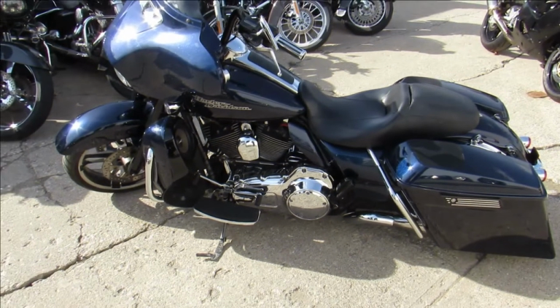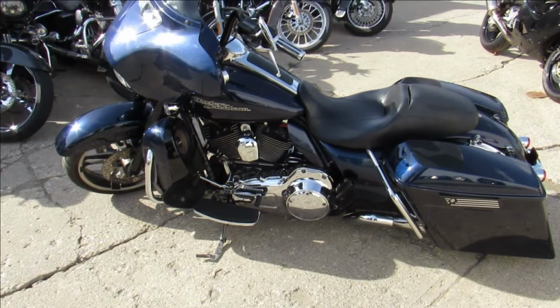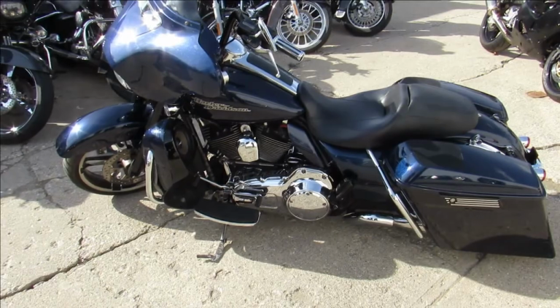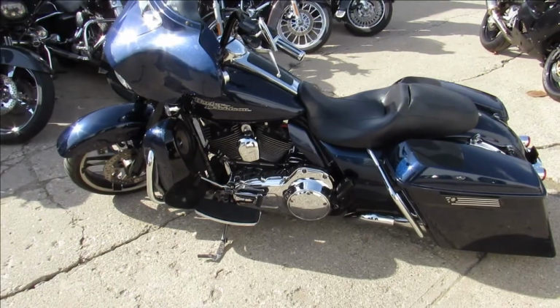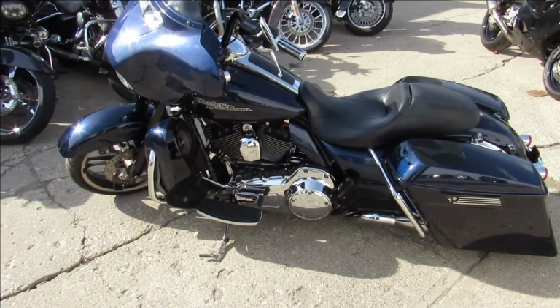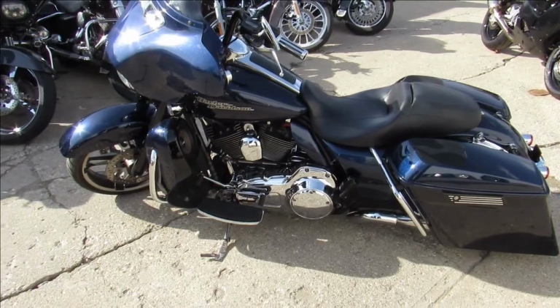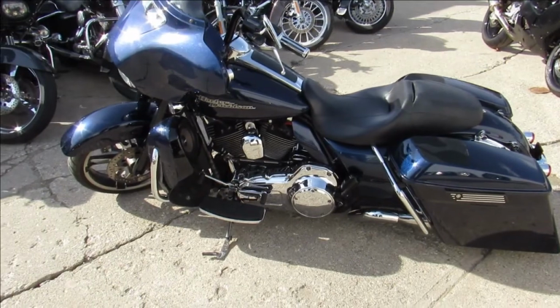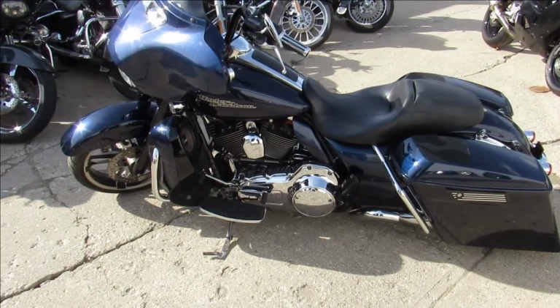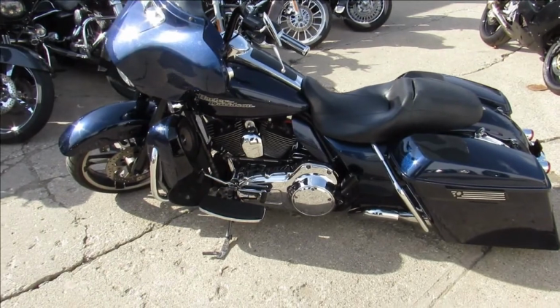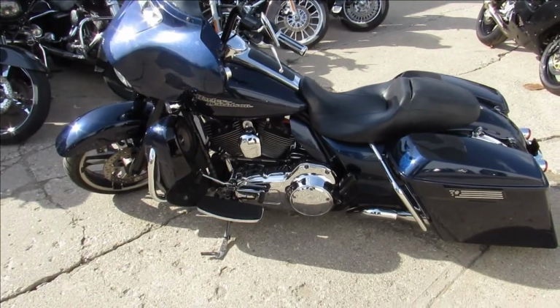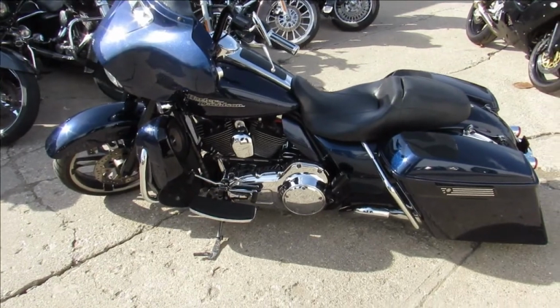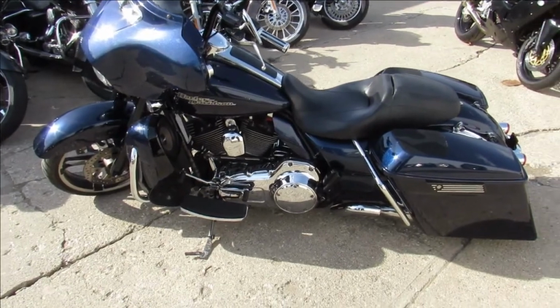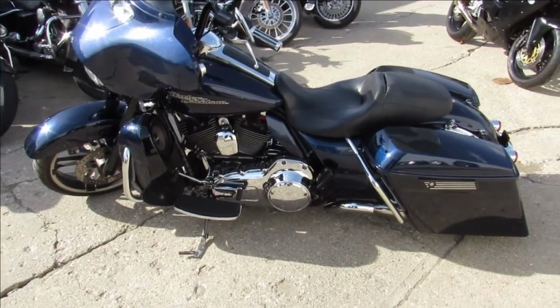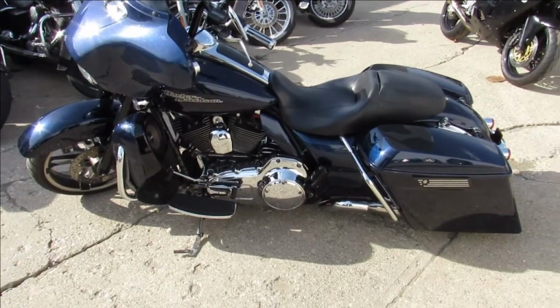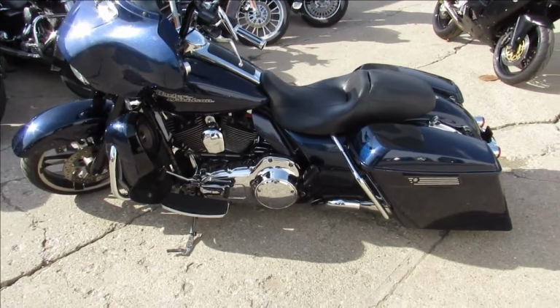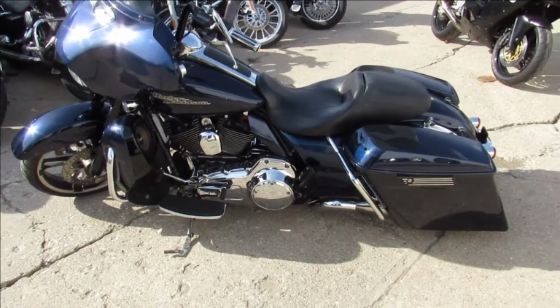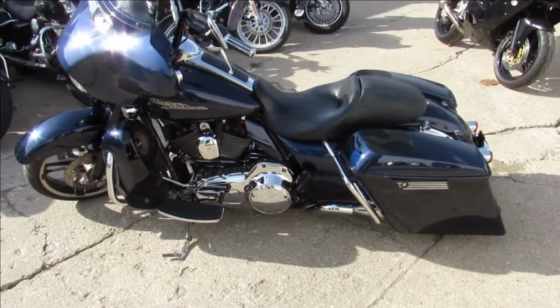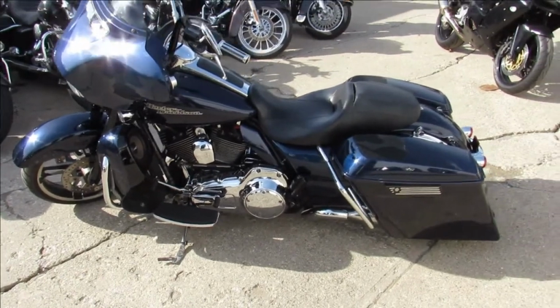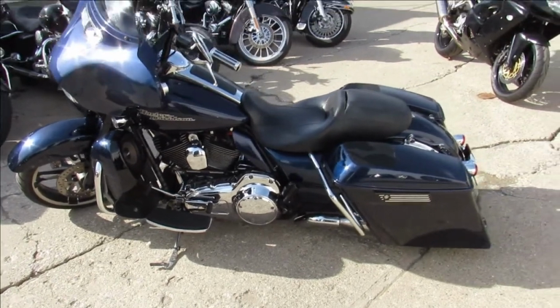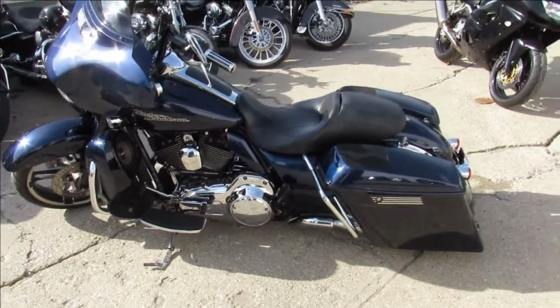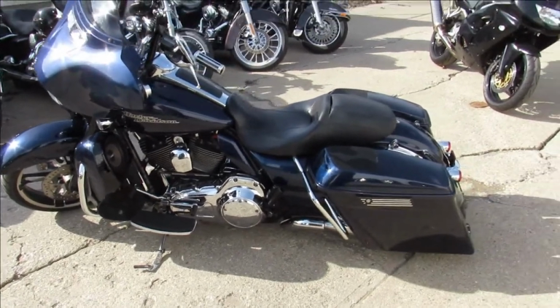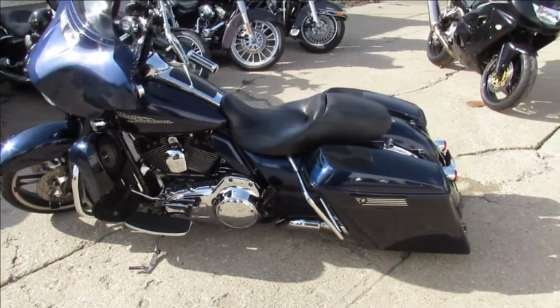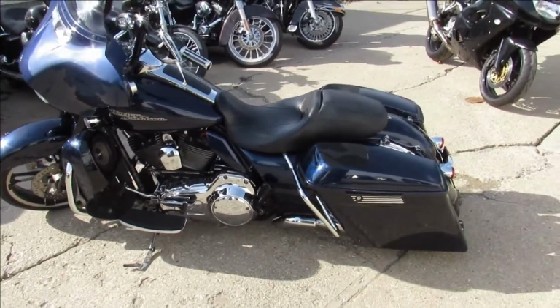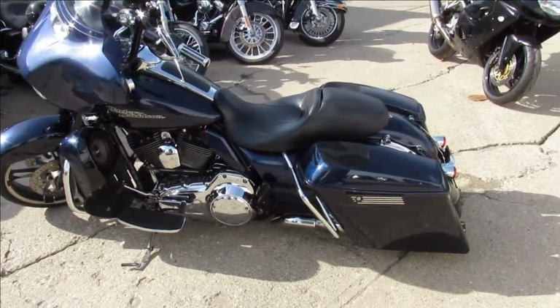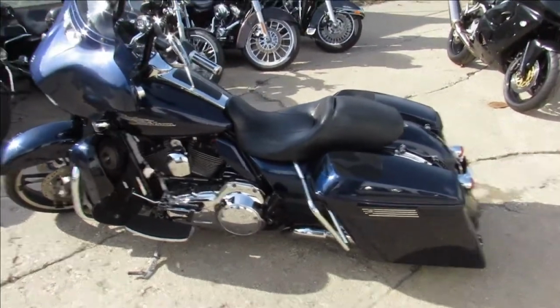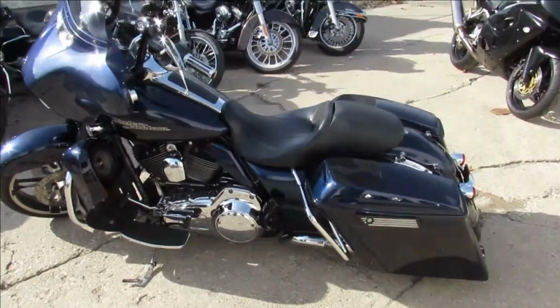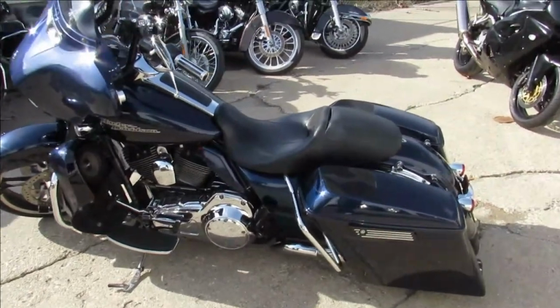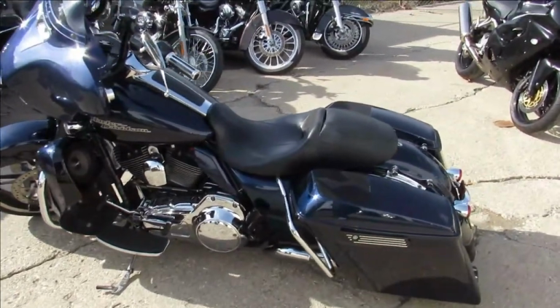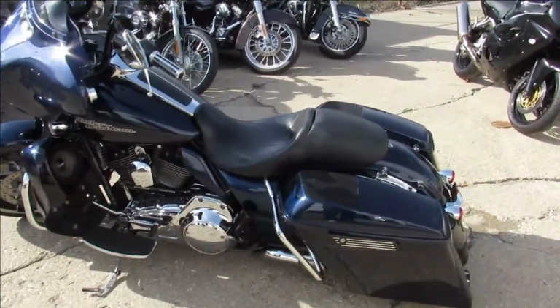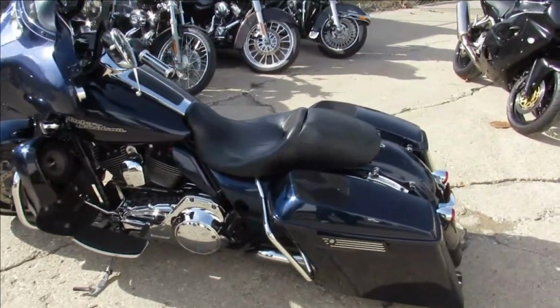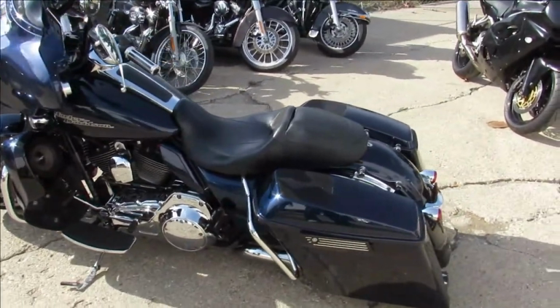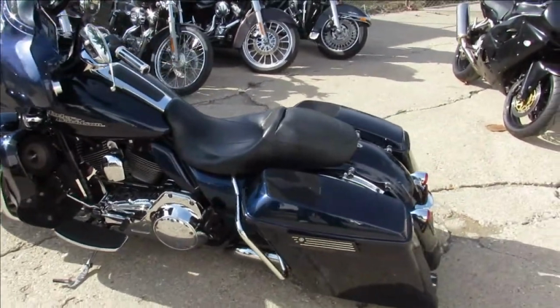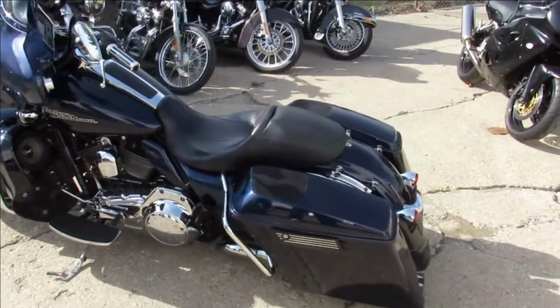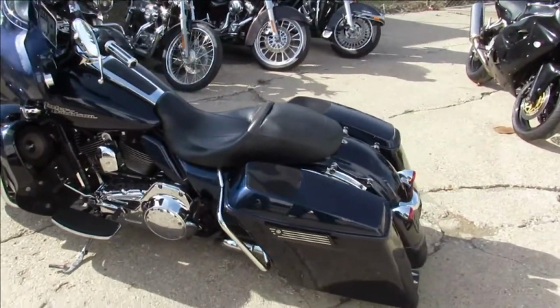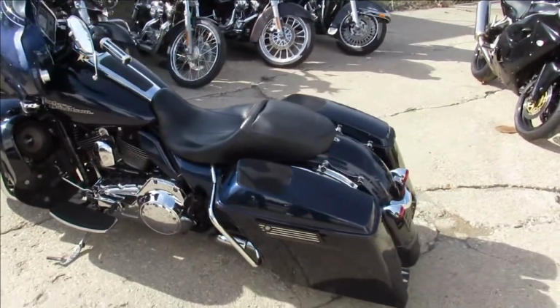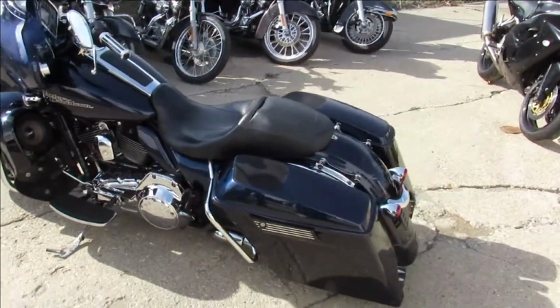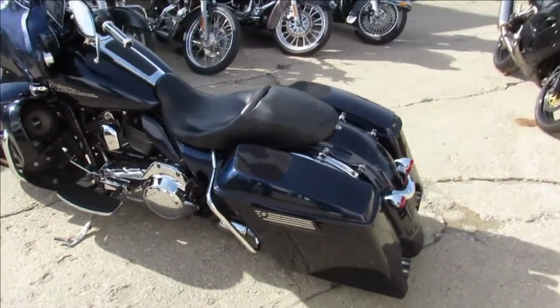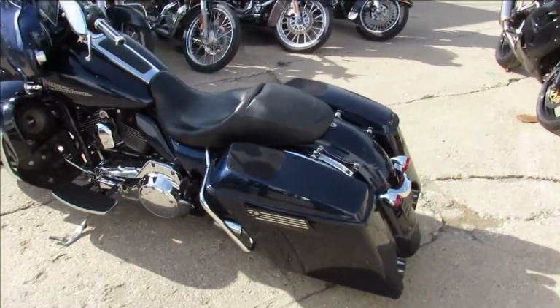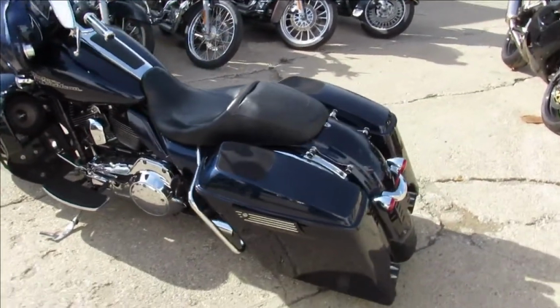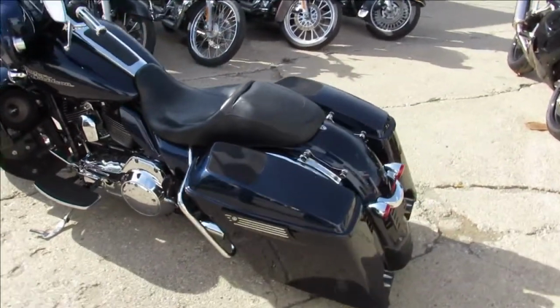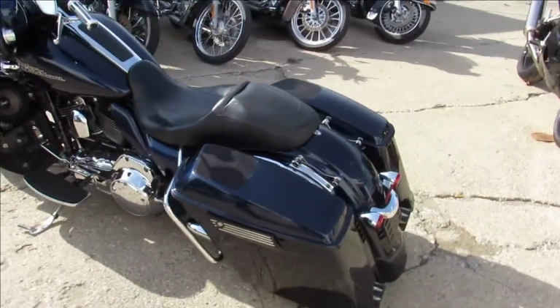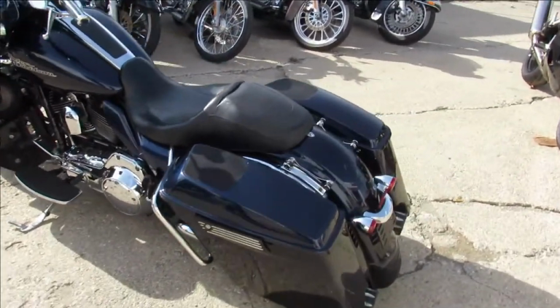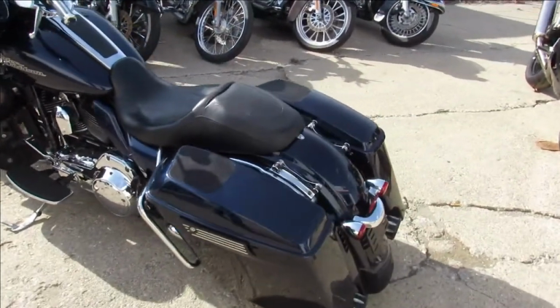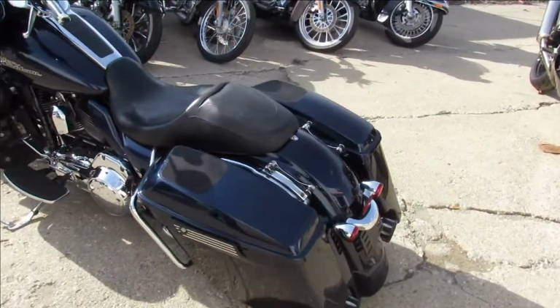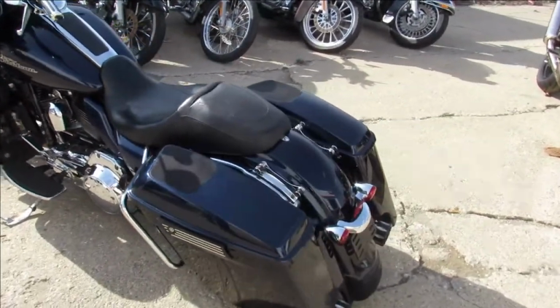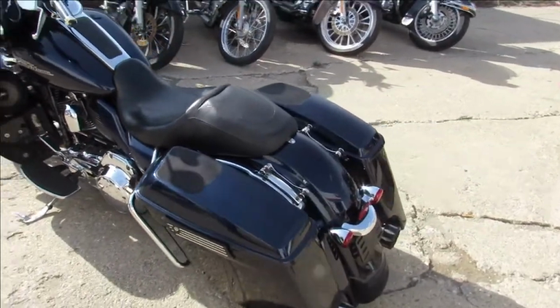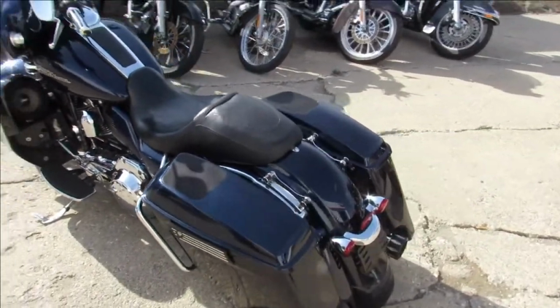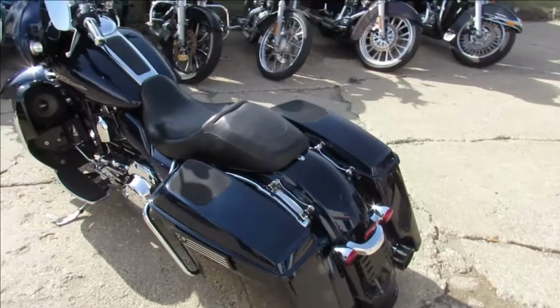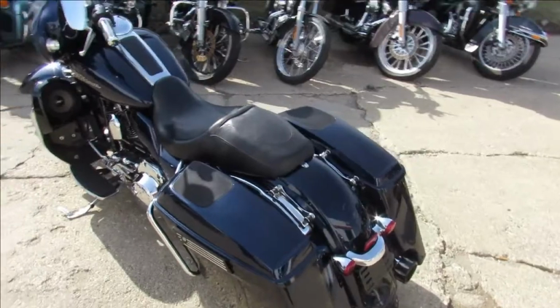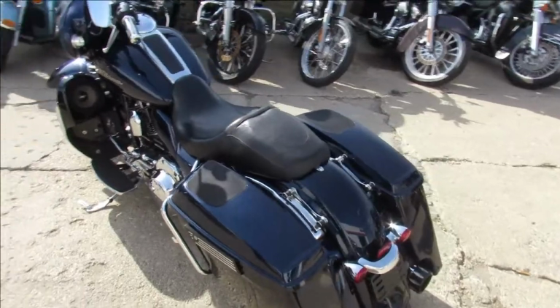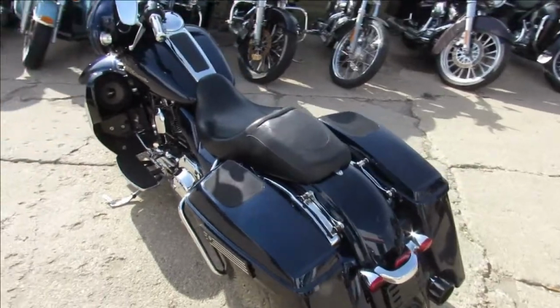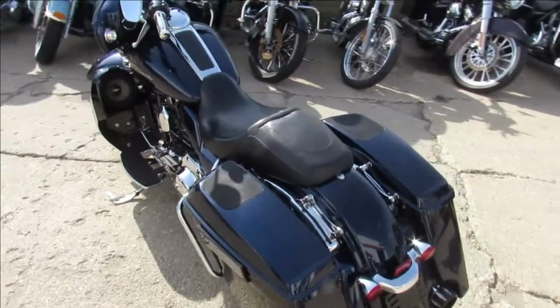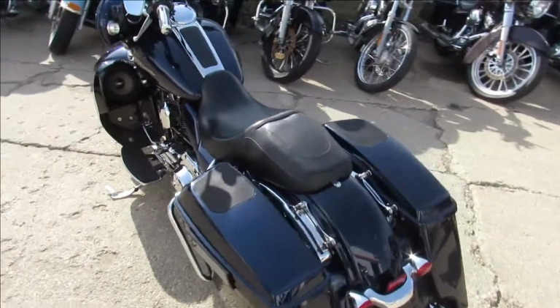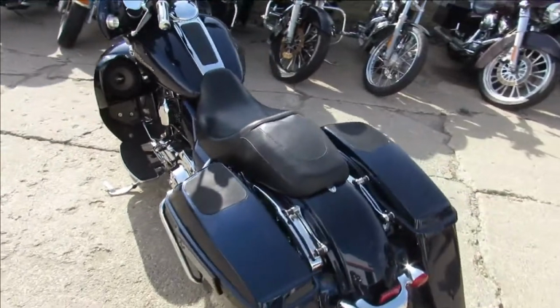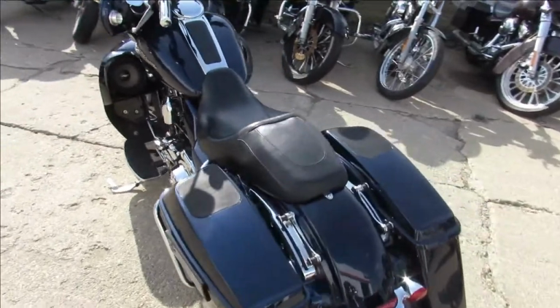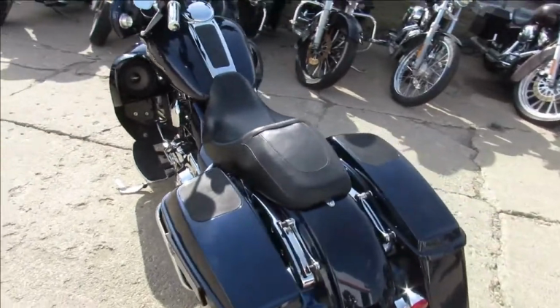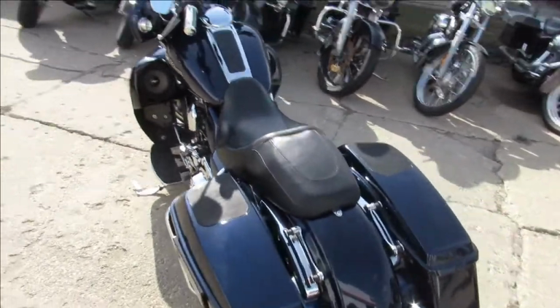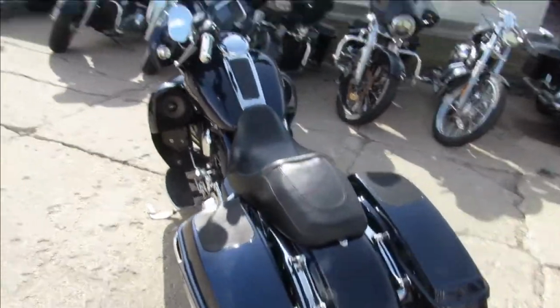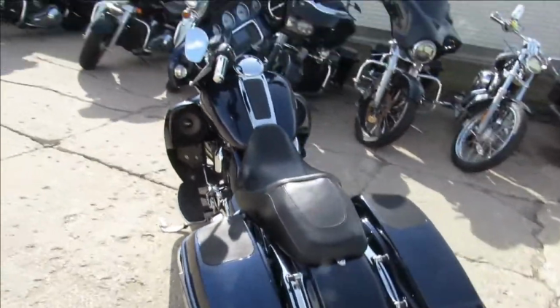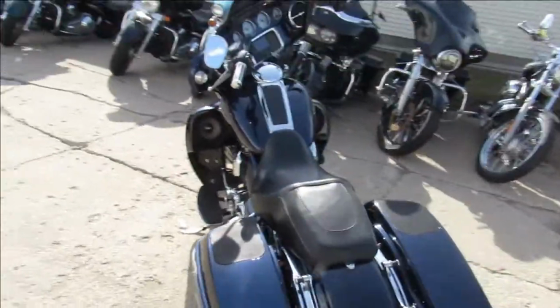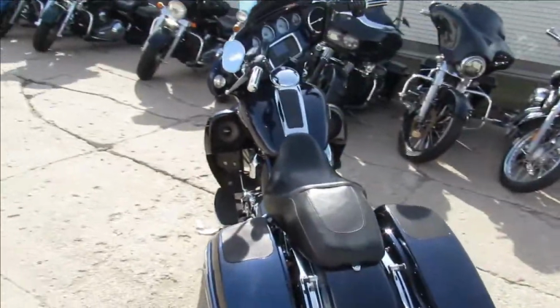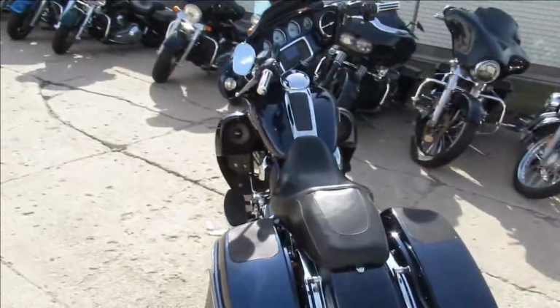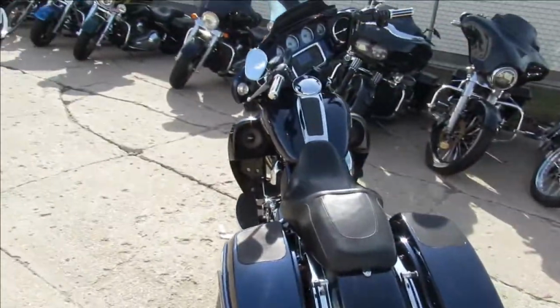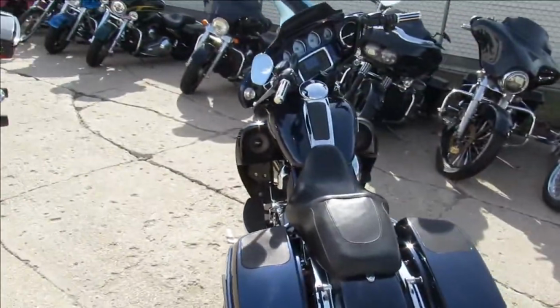Hey guys, it's Approval Powersports doing some videos on the Harleys we just got in. We got a good looking 2014 Harley-Davidson Street Glide.